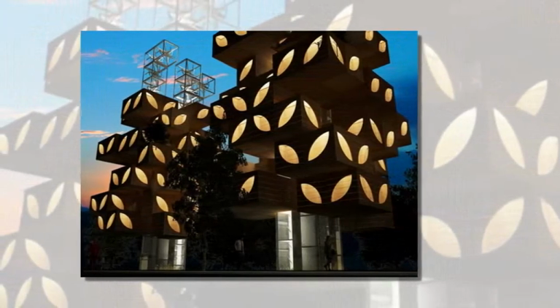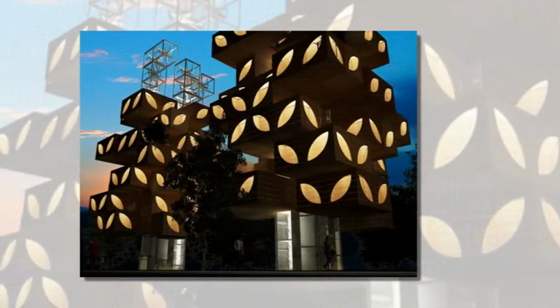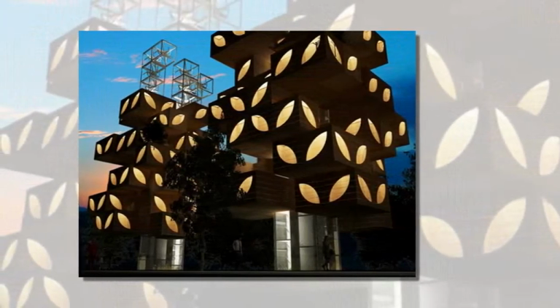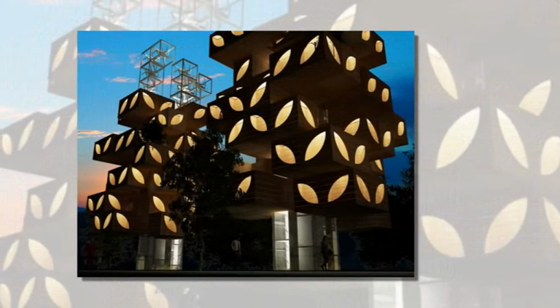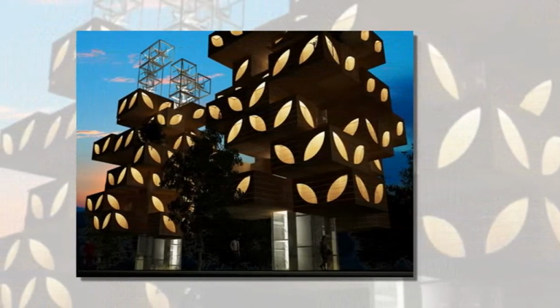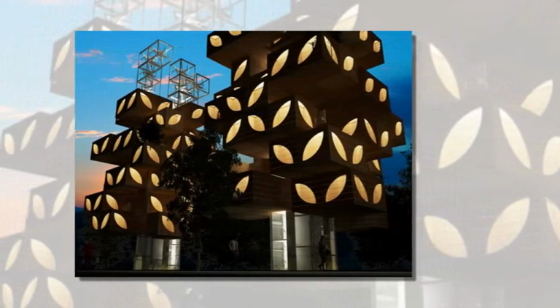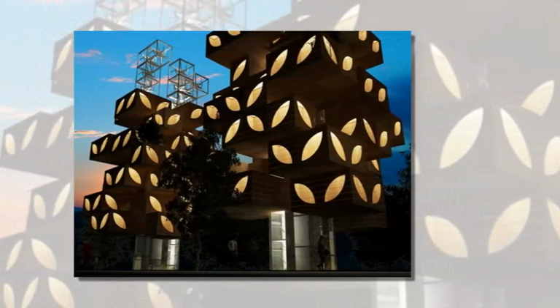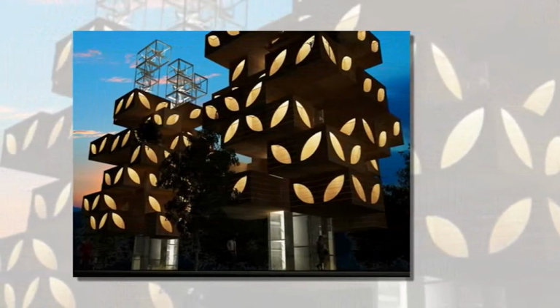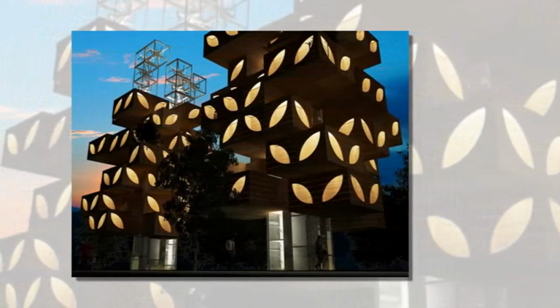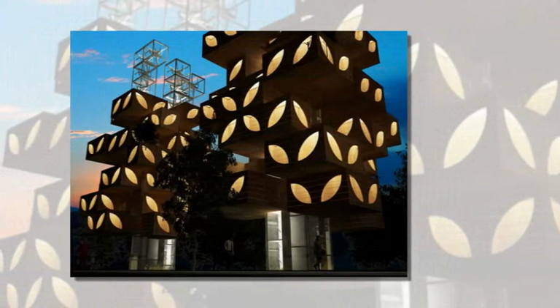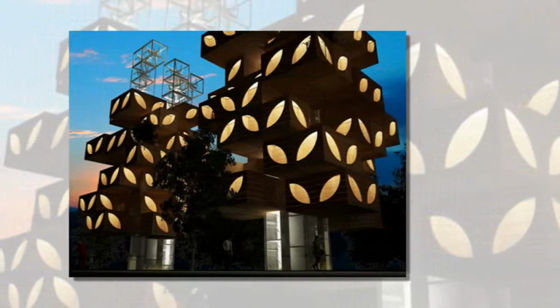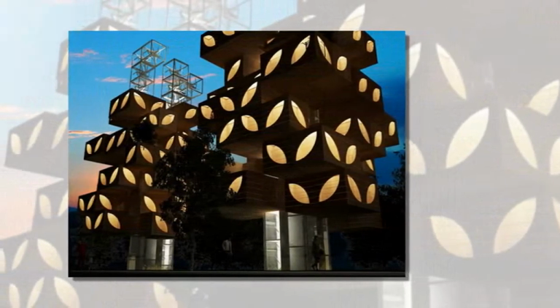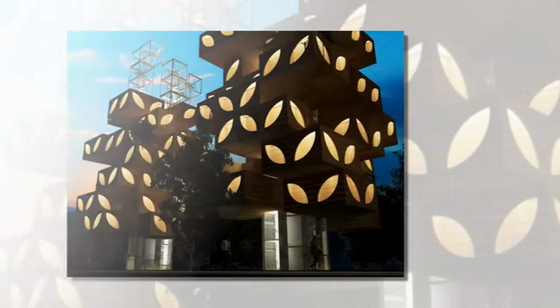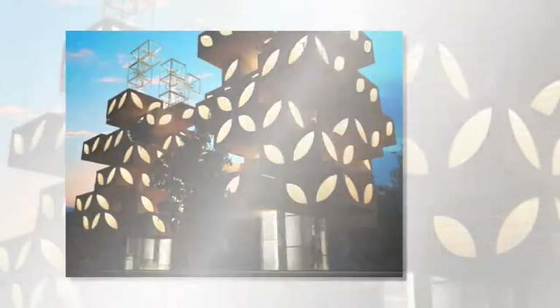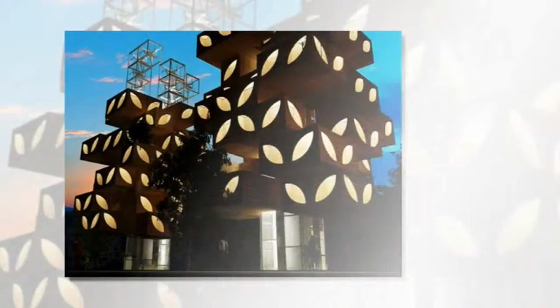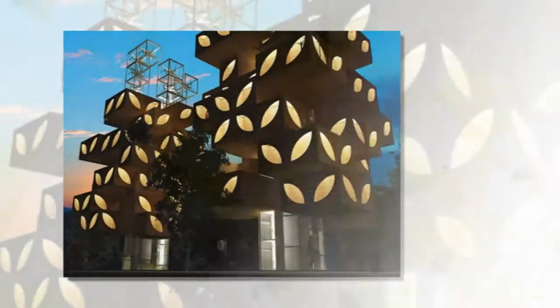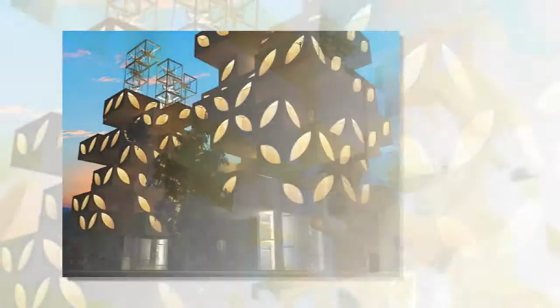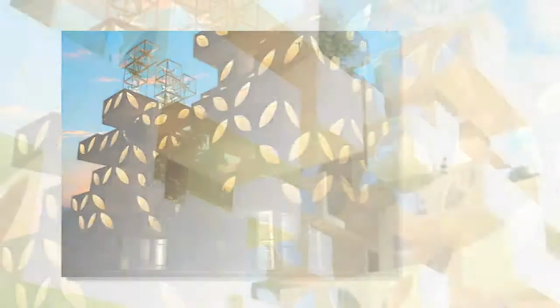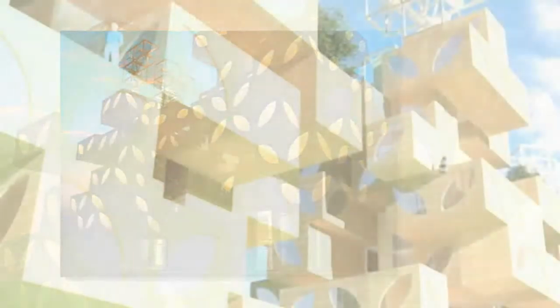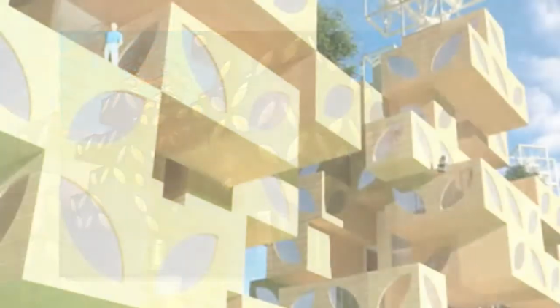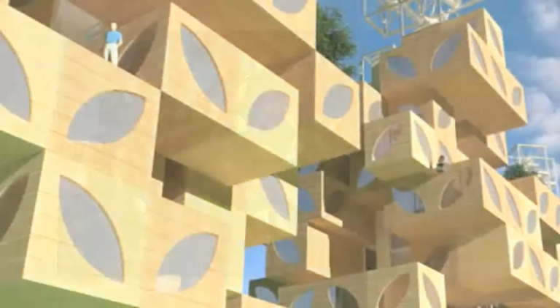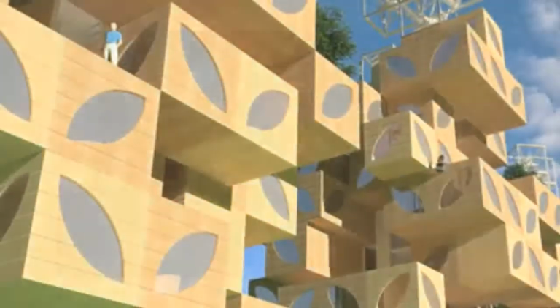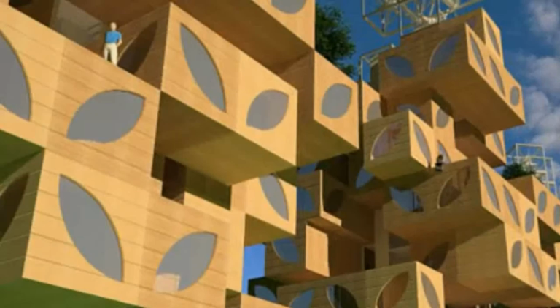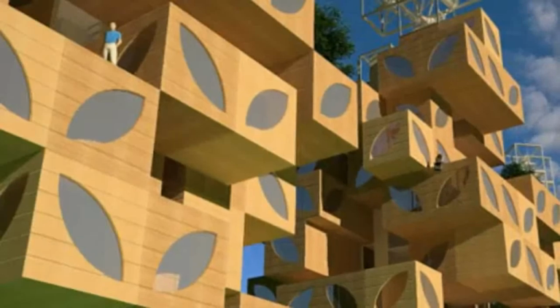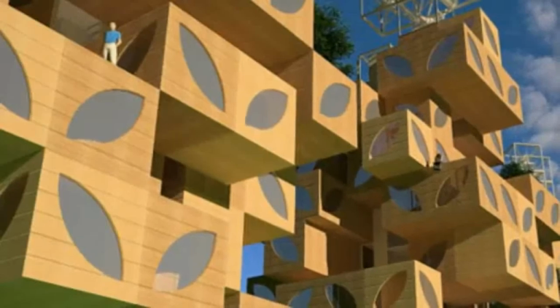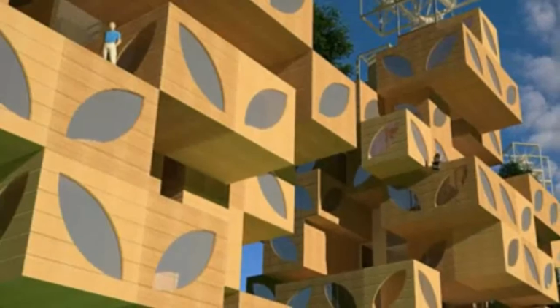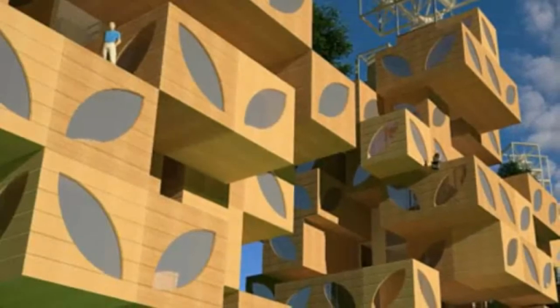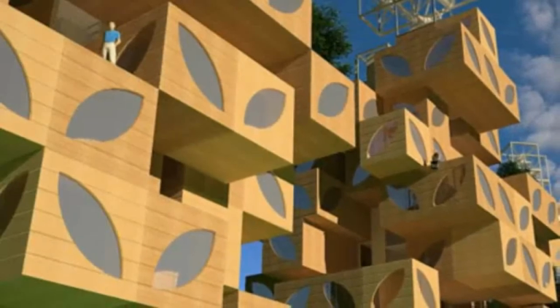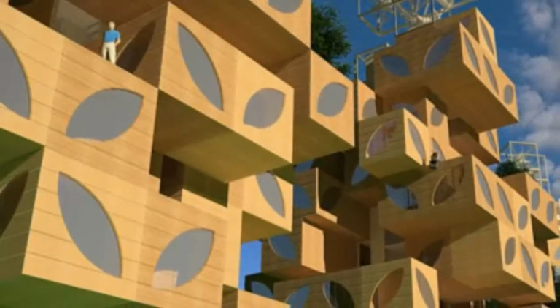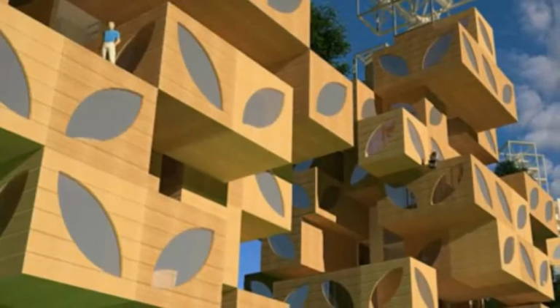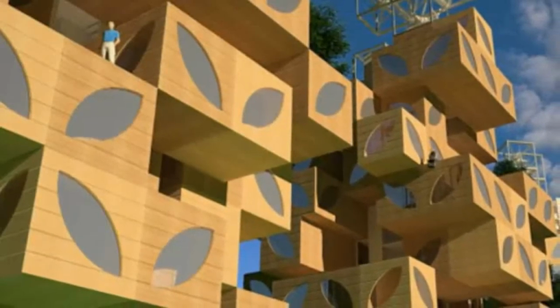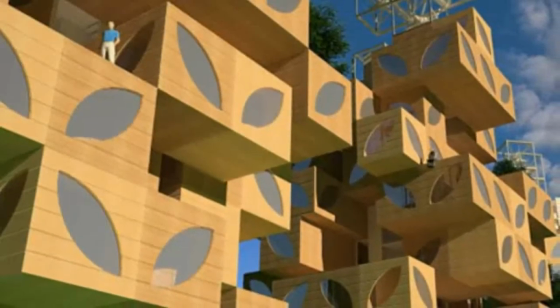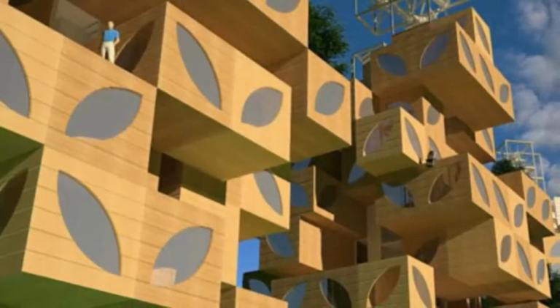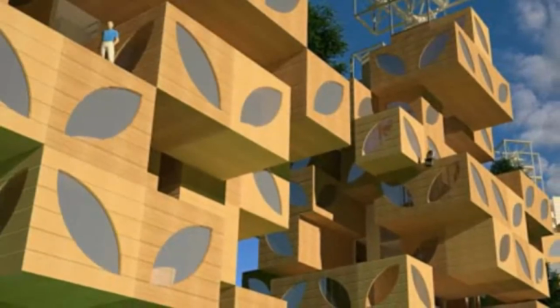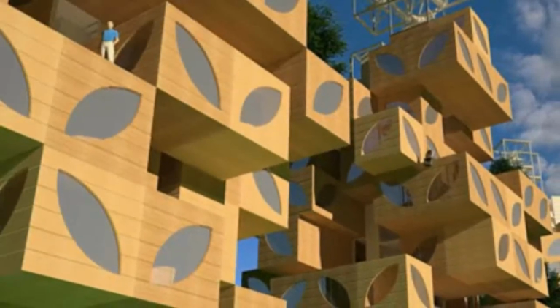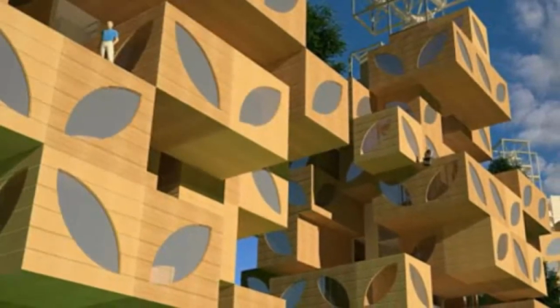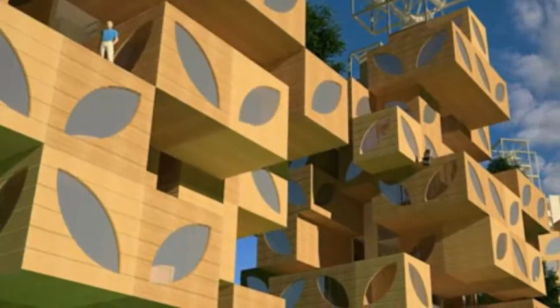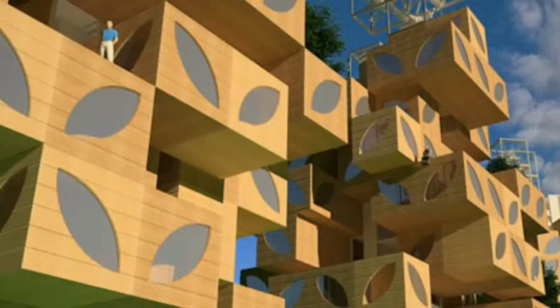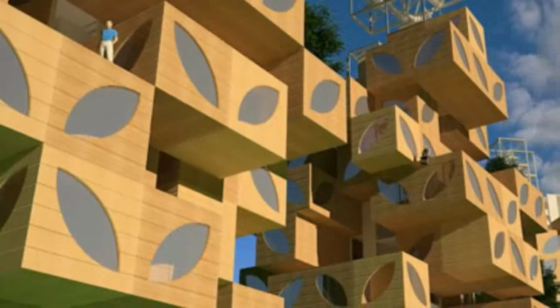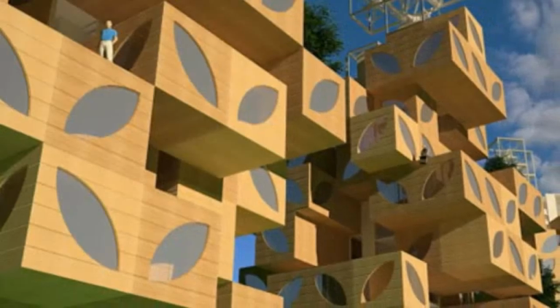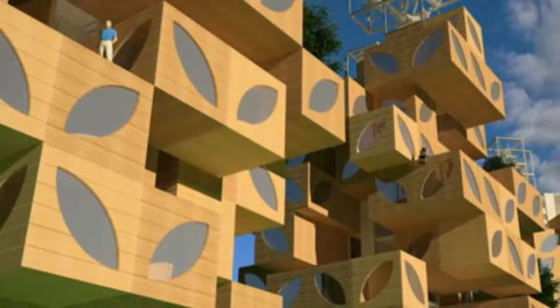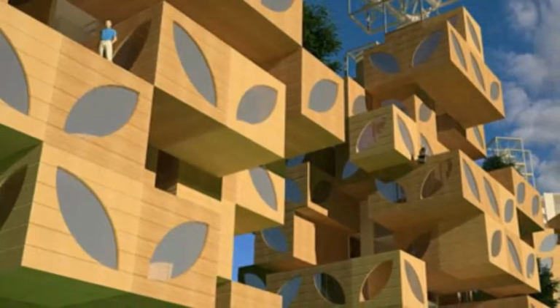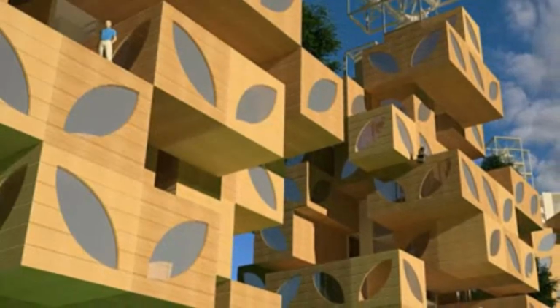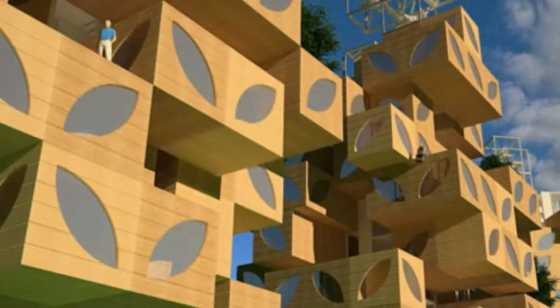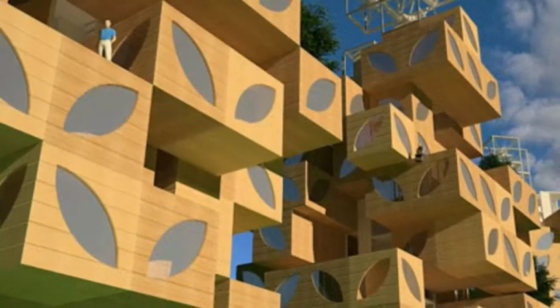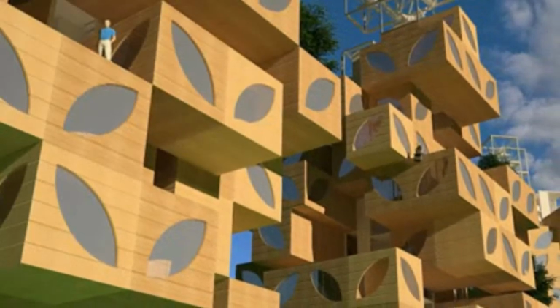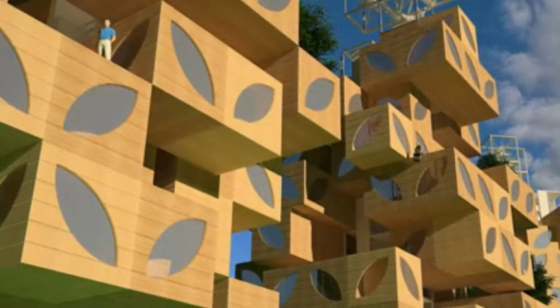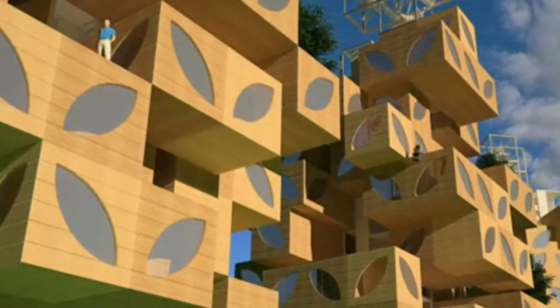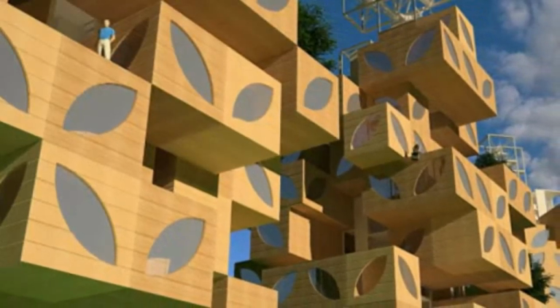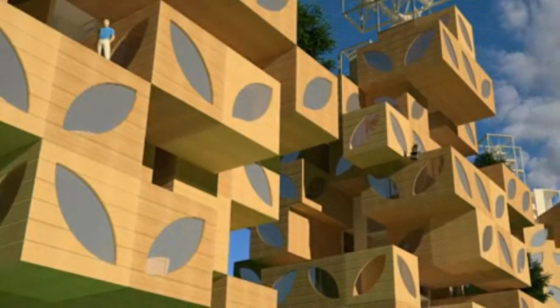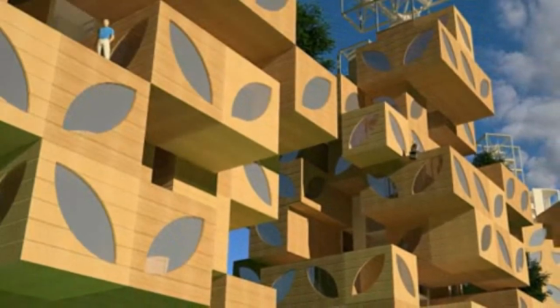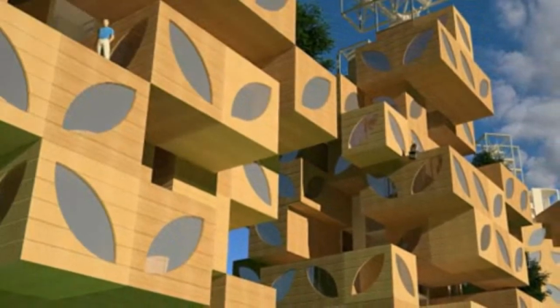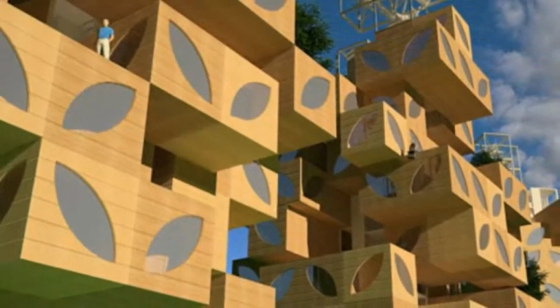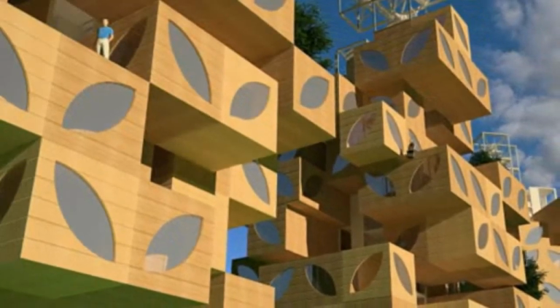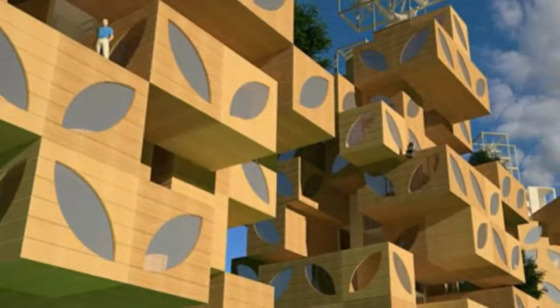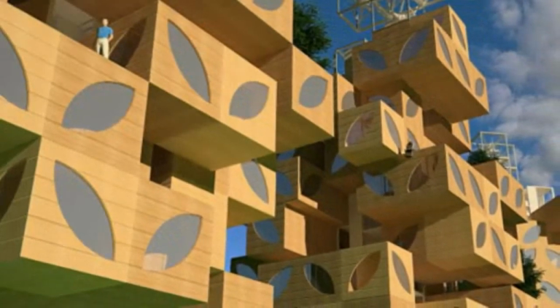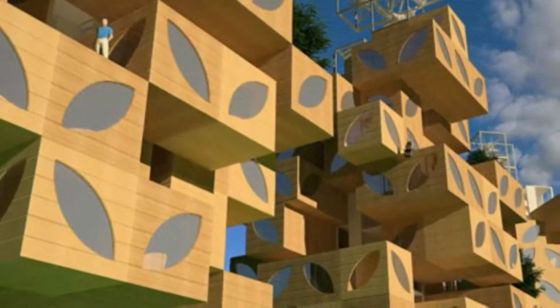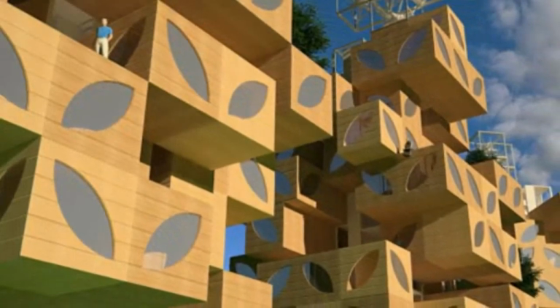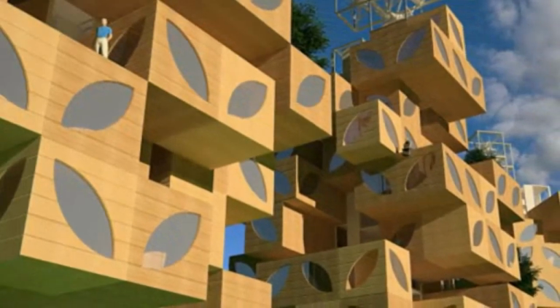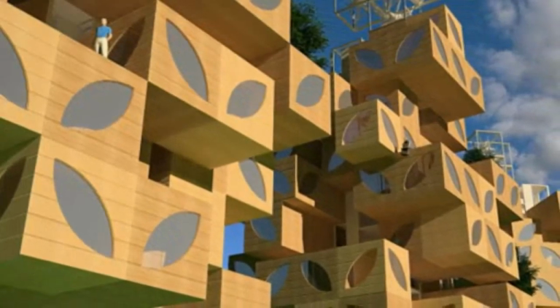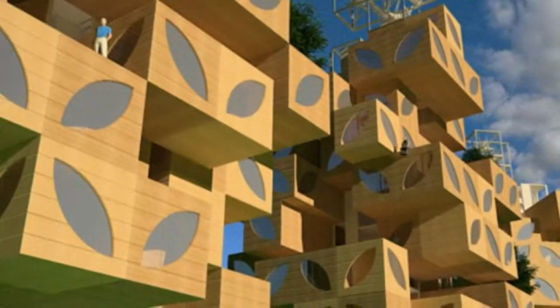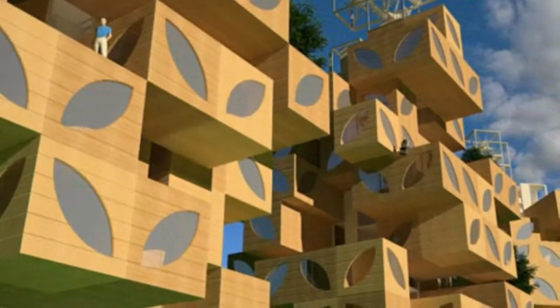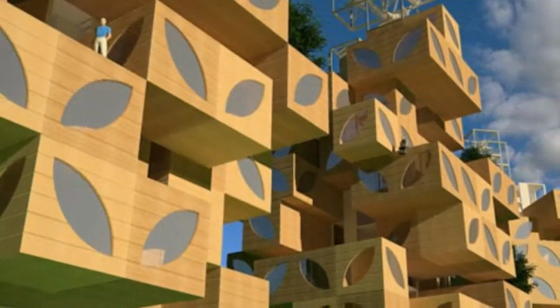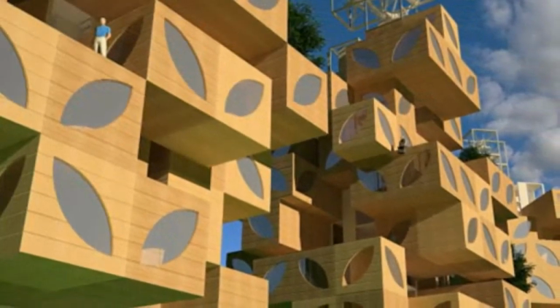The architects used the space to expand upwards into two stories, which contained four bedrooms and four-and-a-half bathrooms.